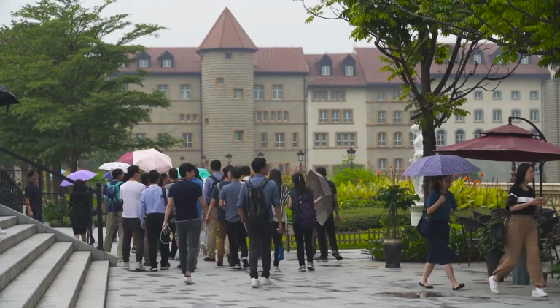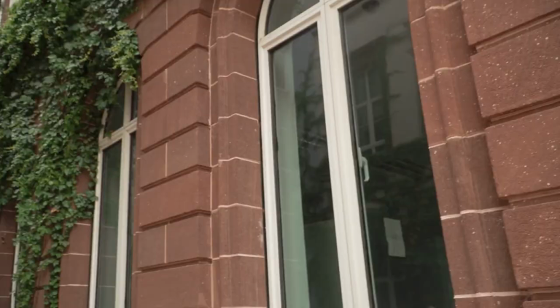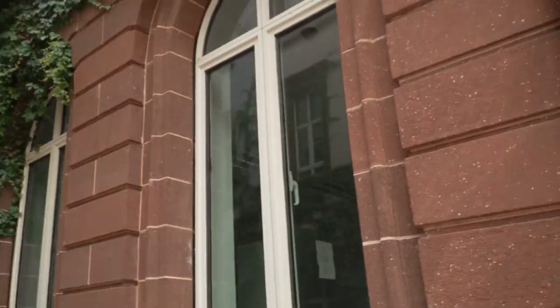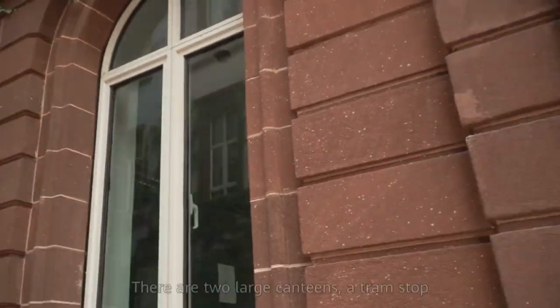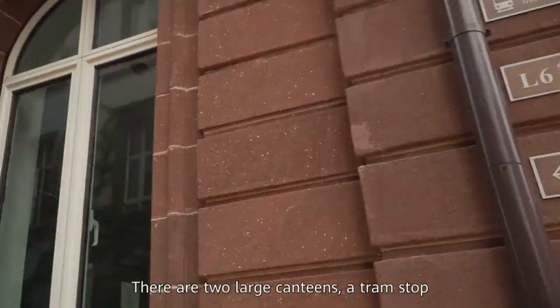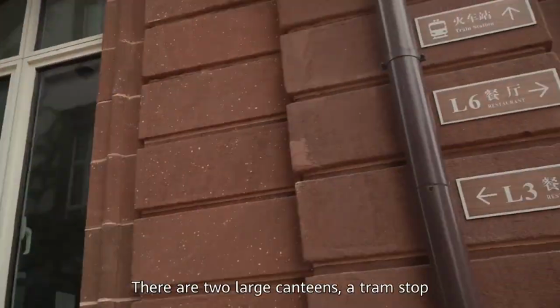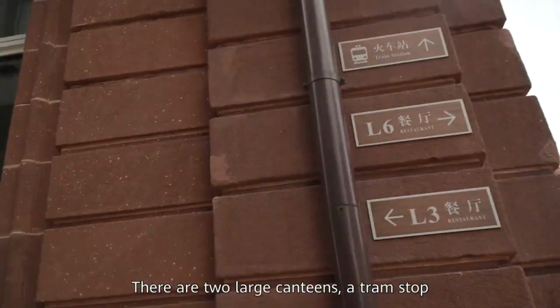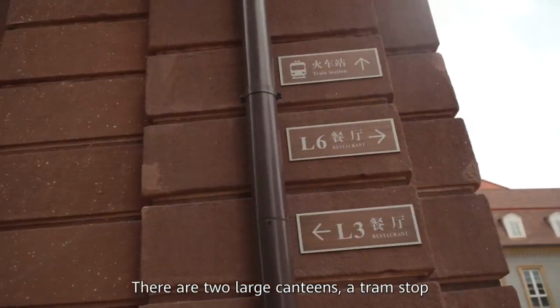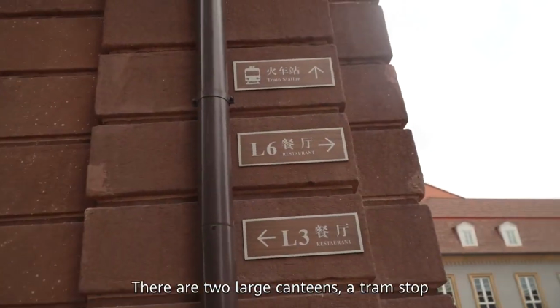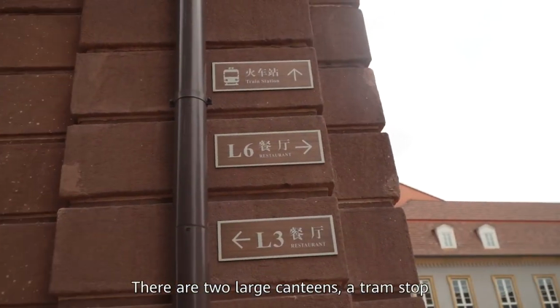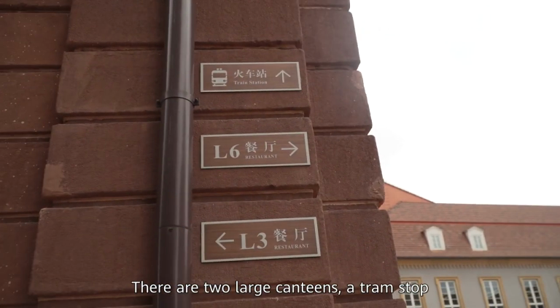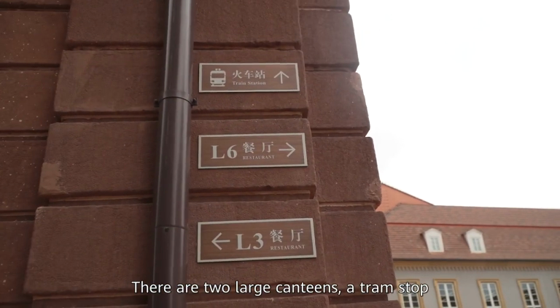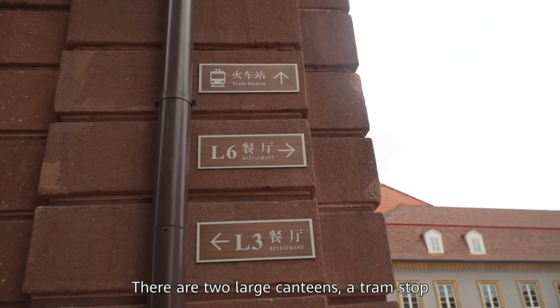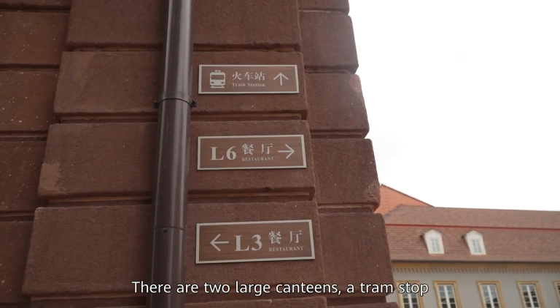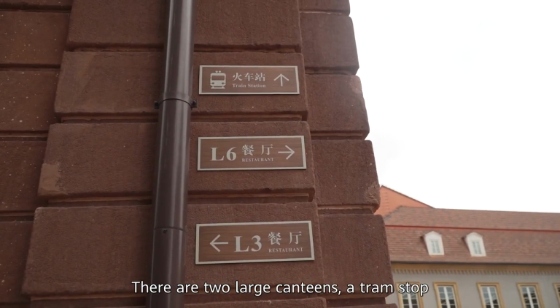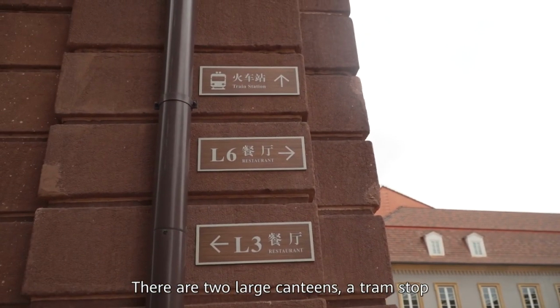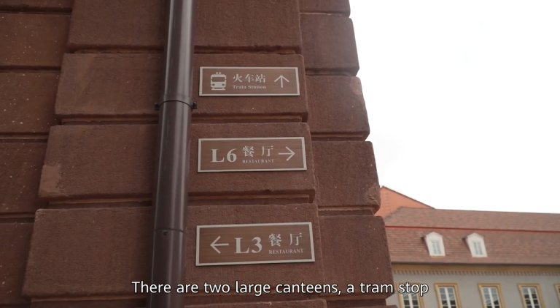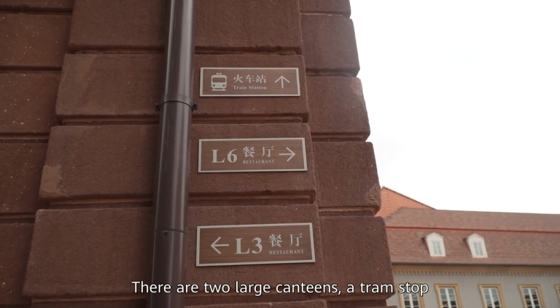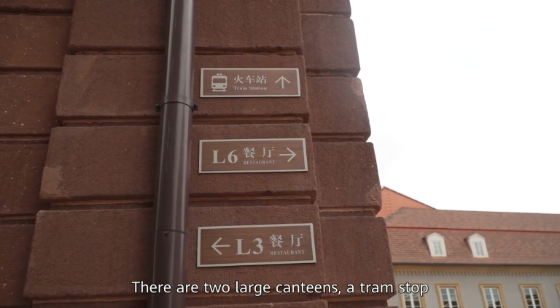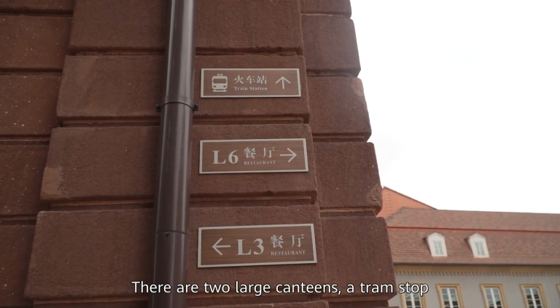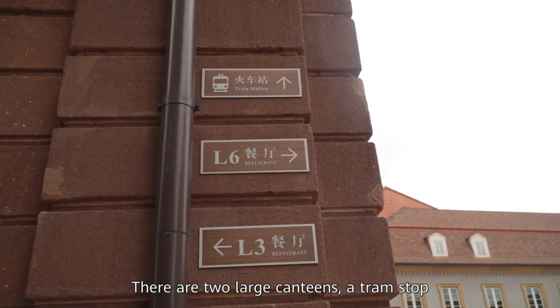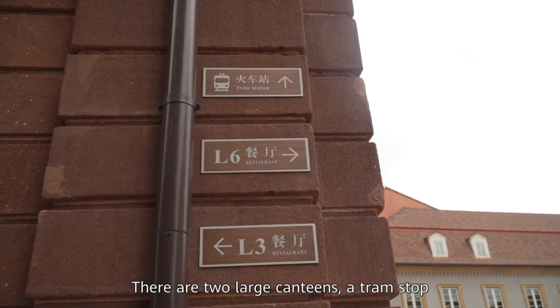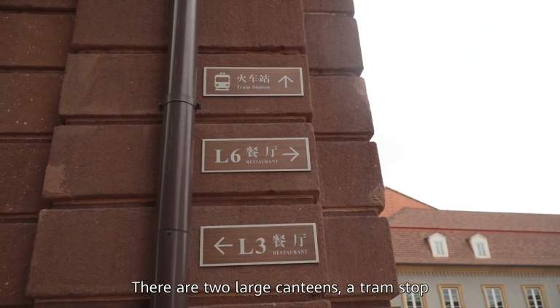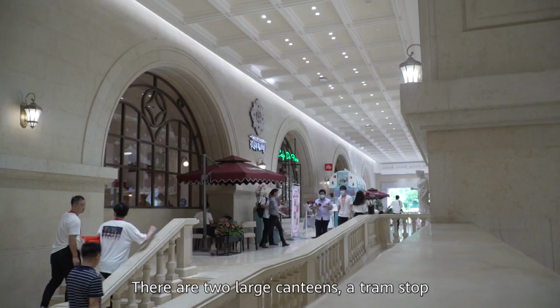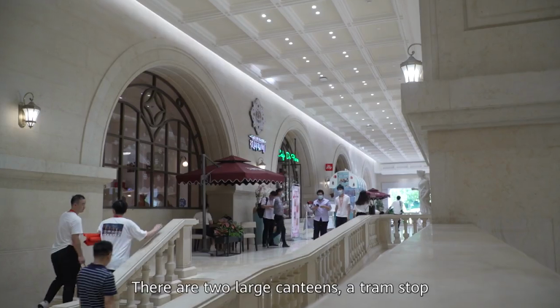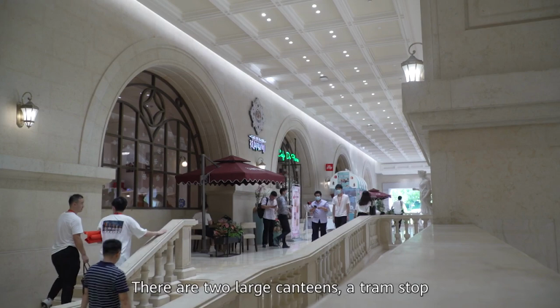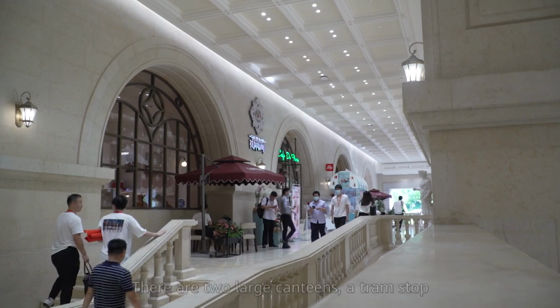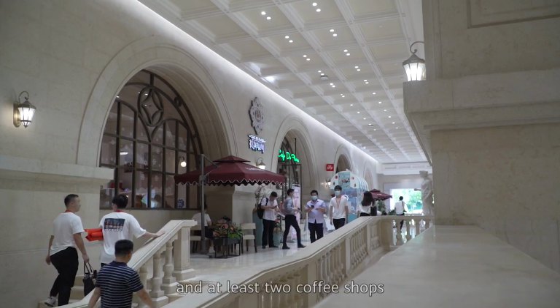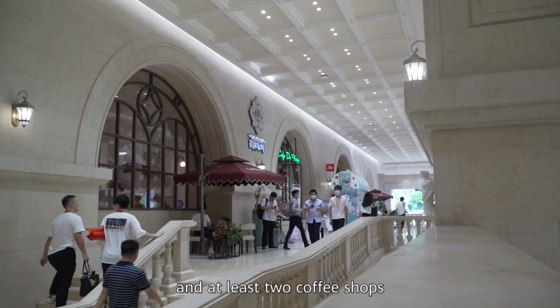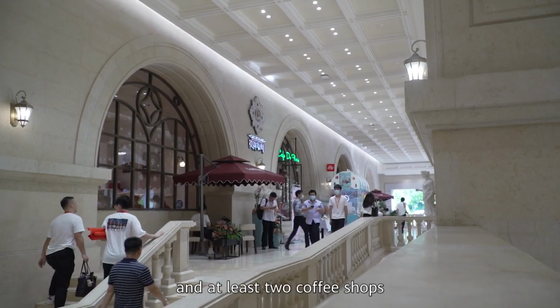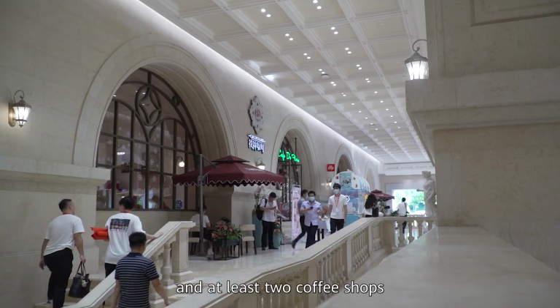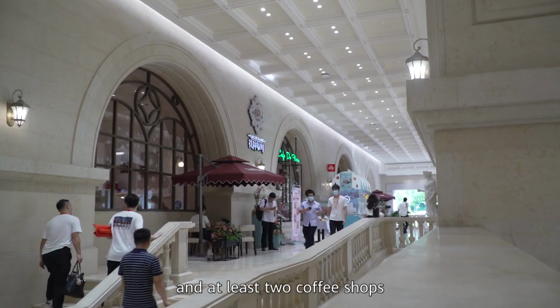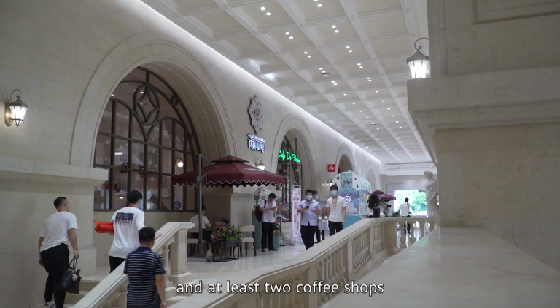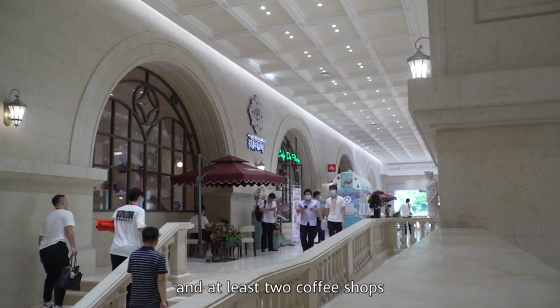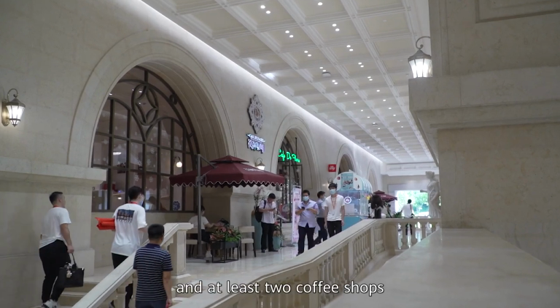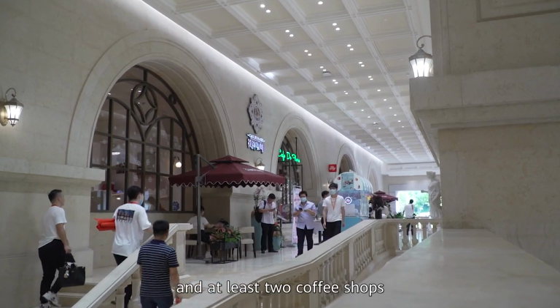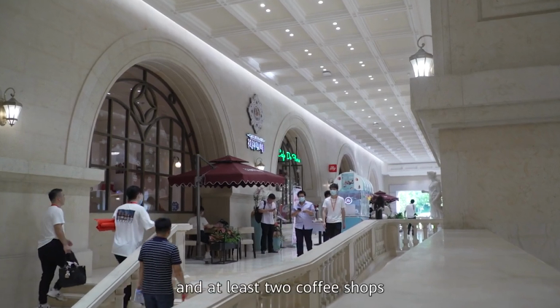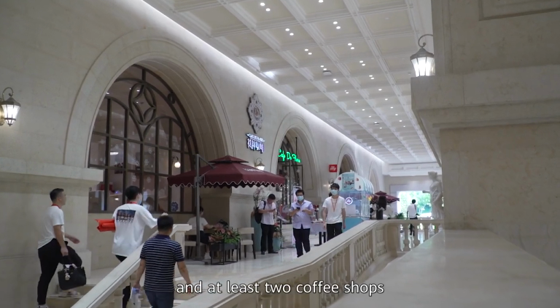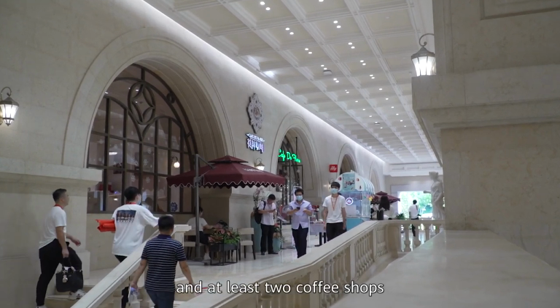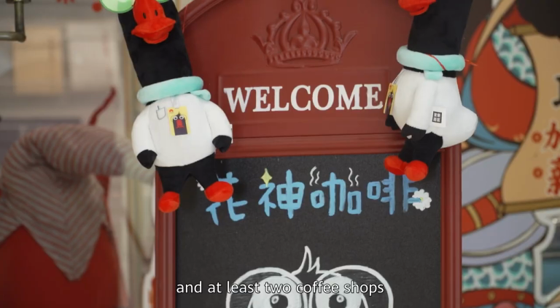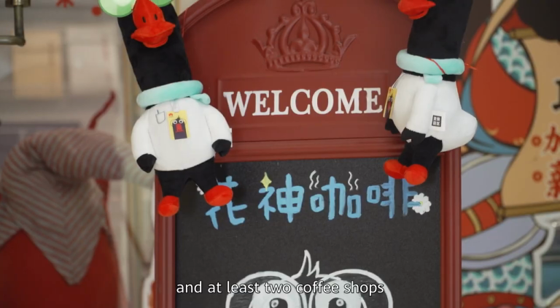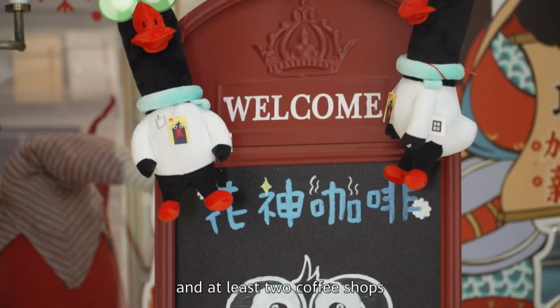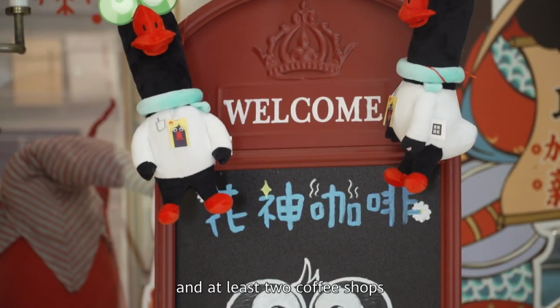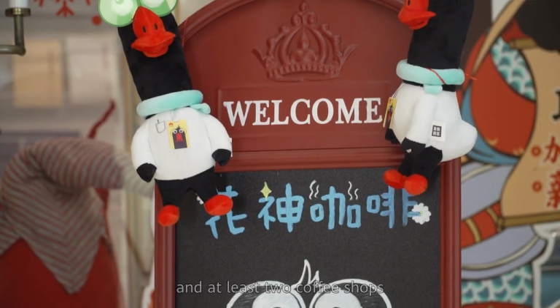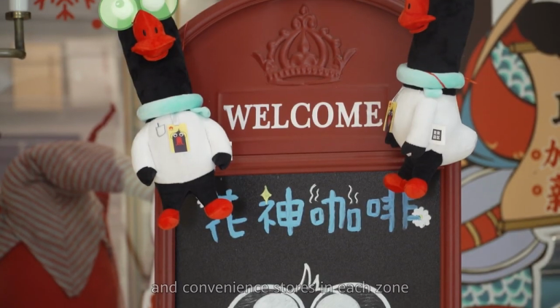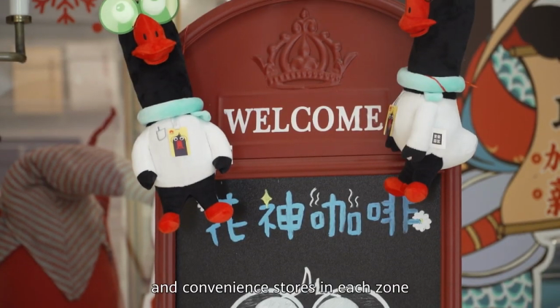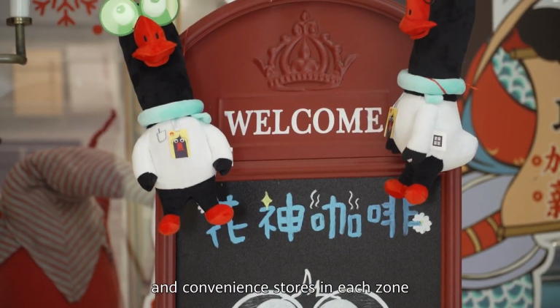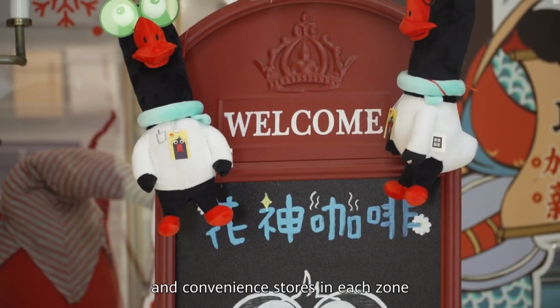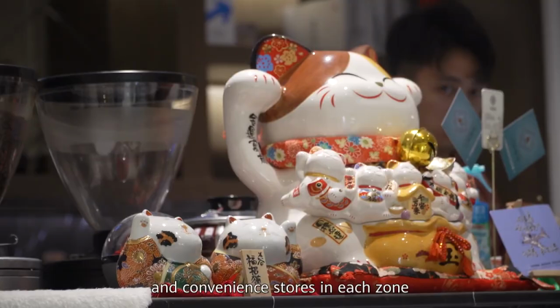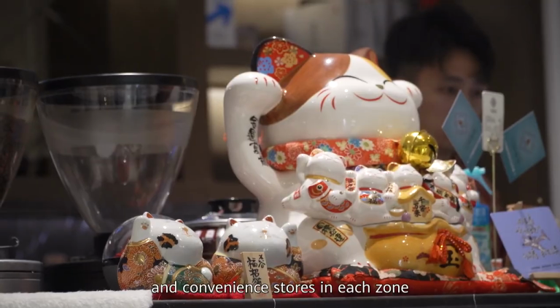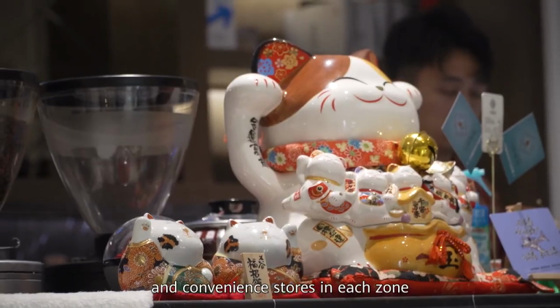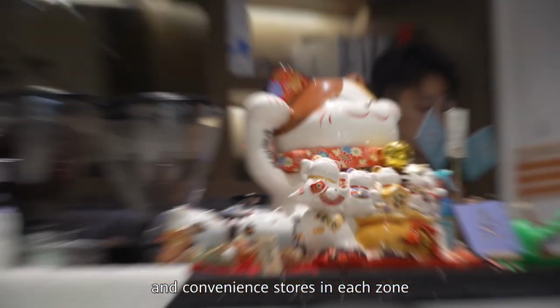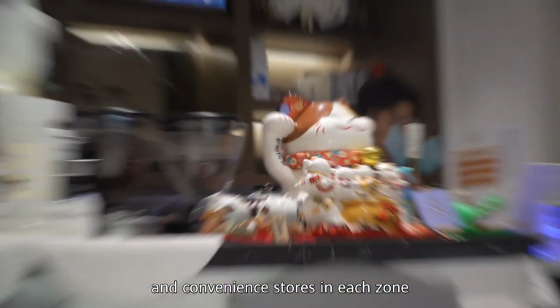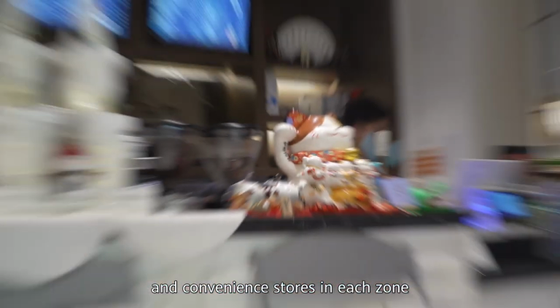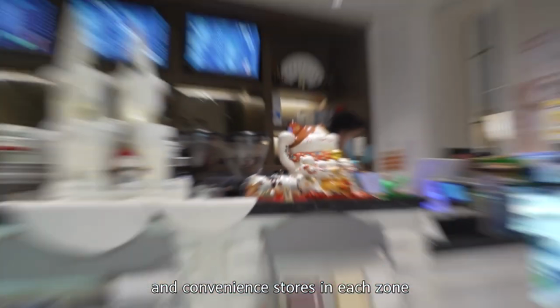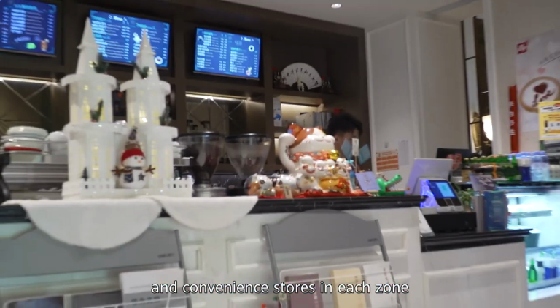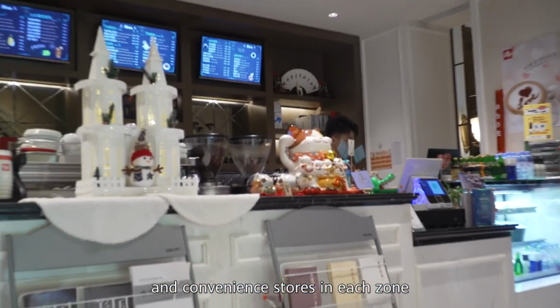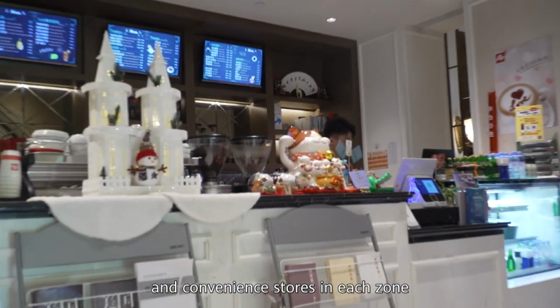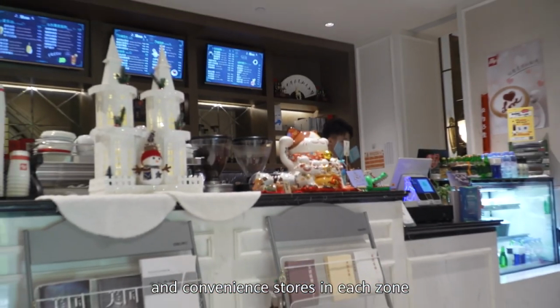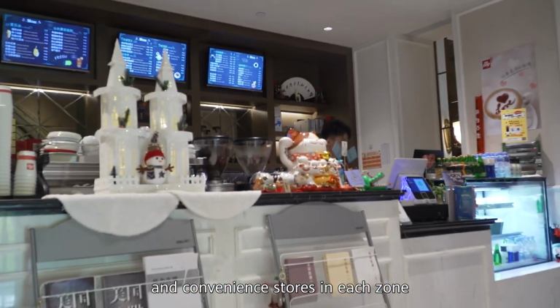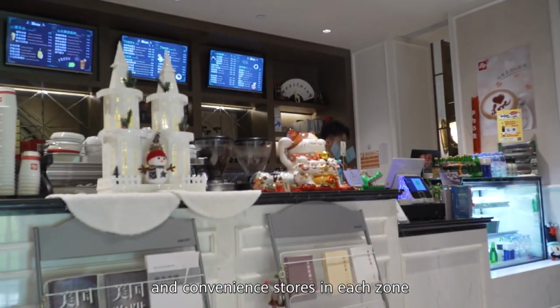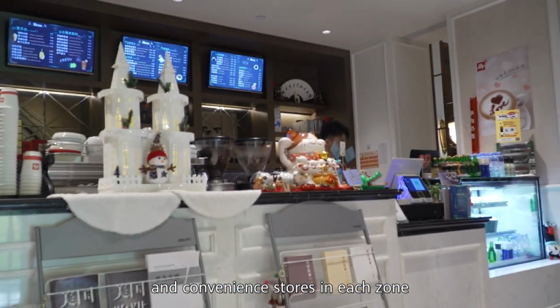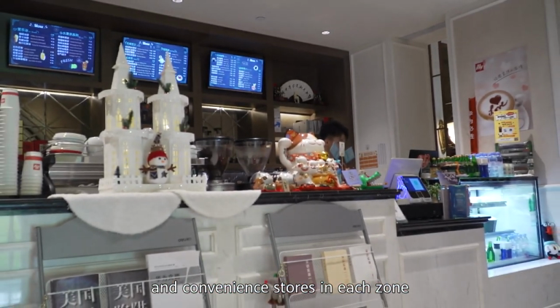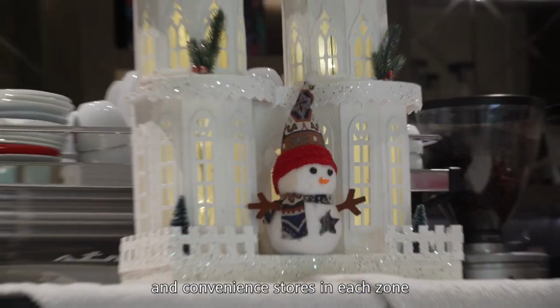There are two large canteens, a train stop, and at least two coffee shops and convenience stores in each zone.